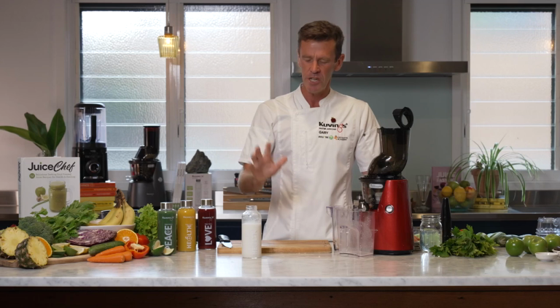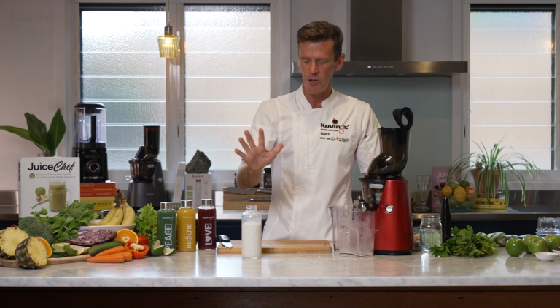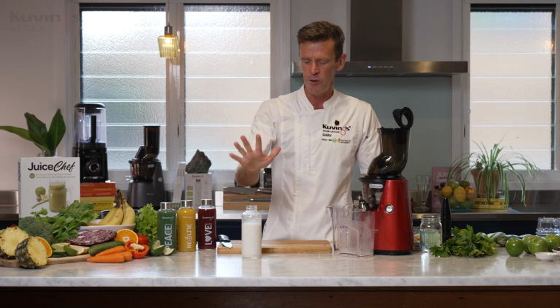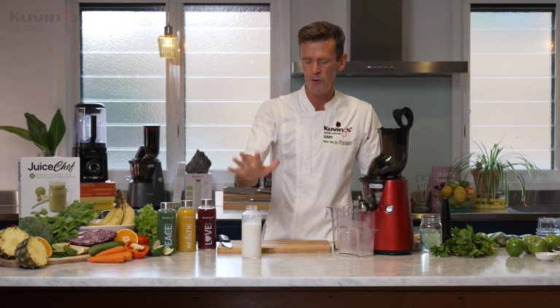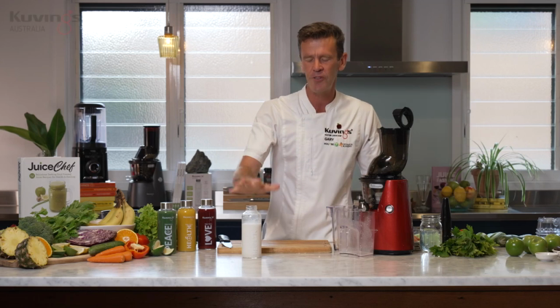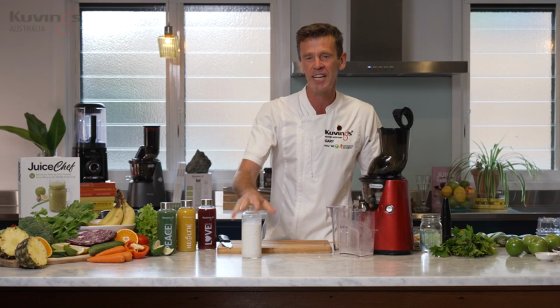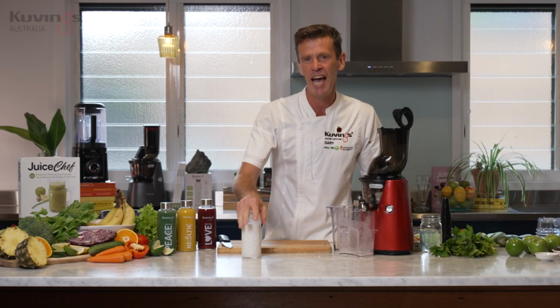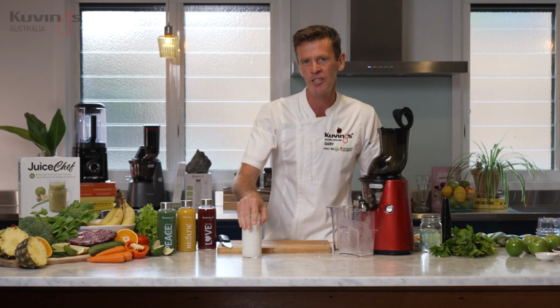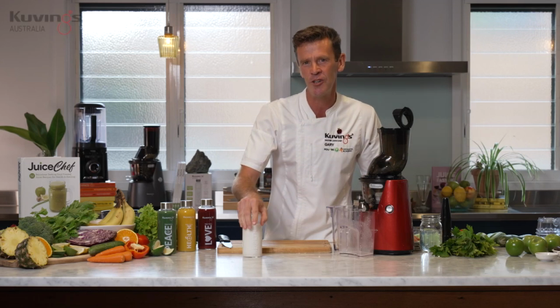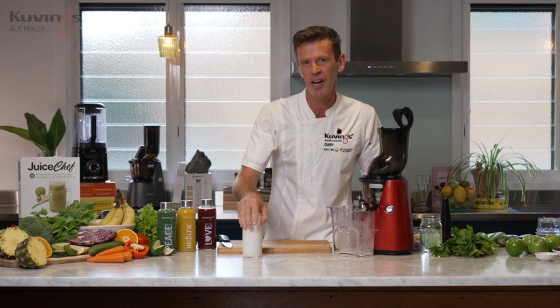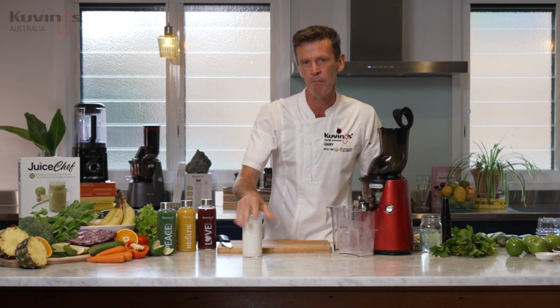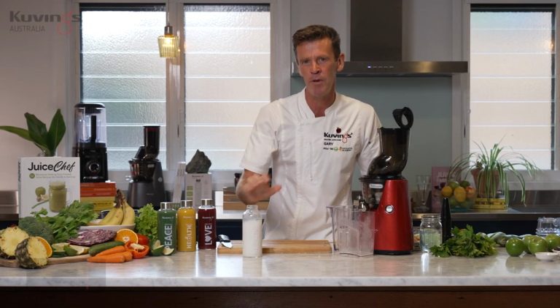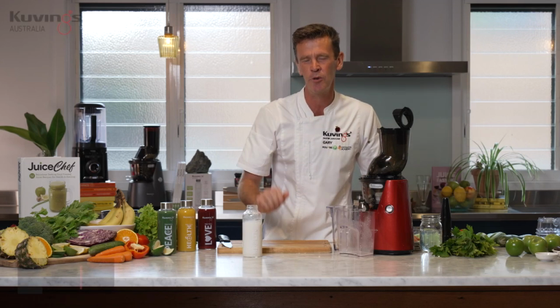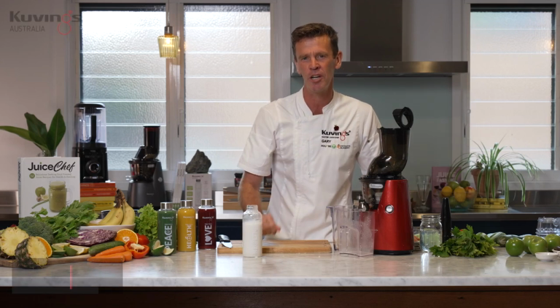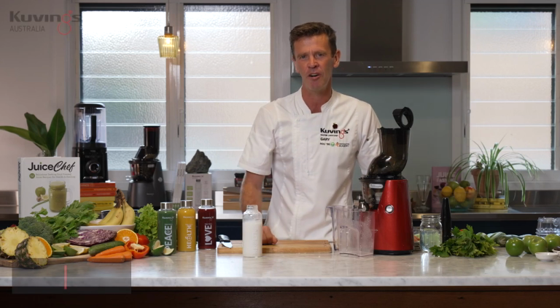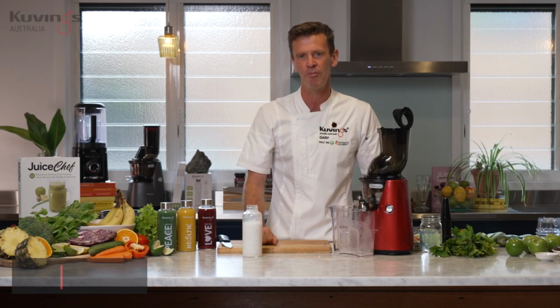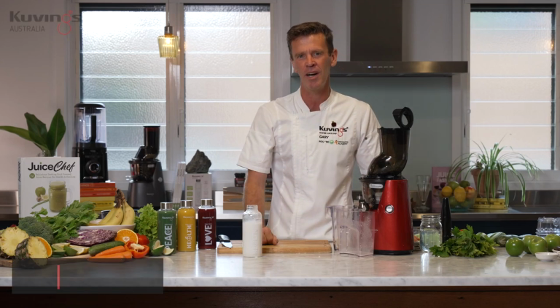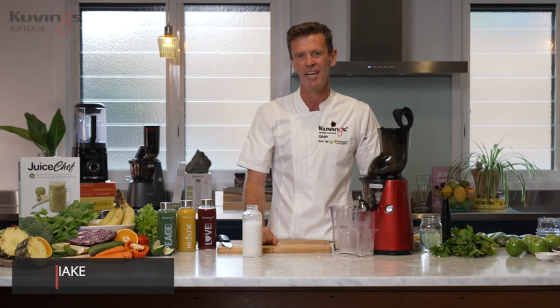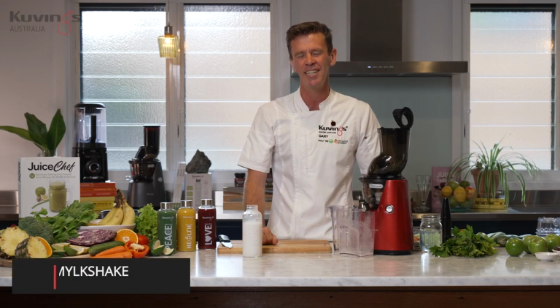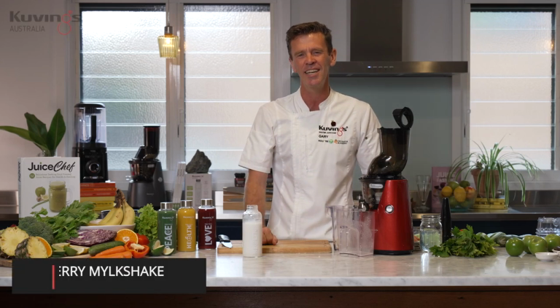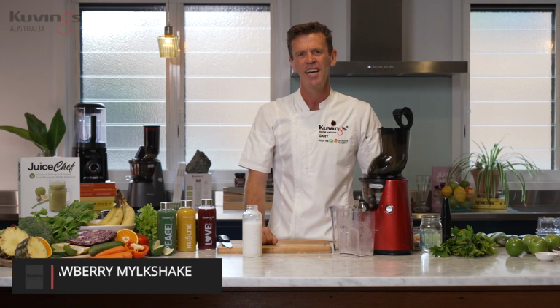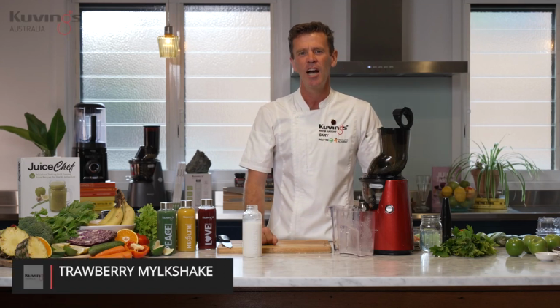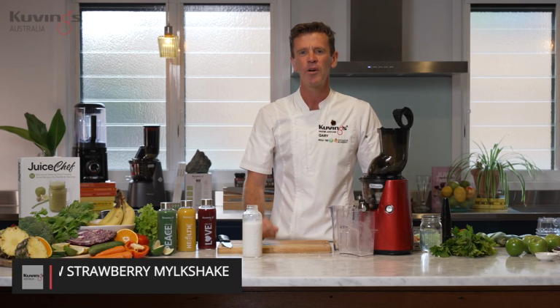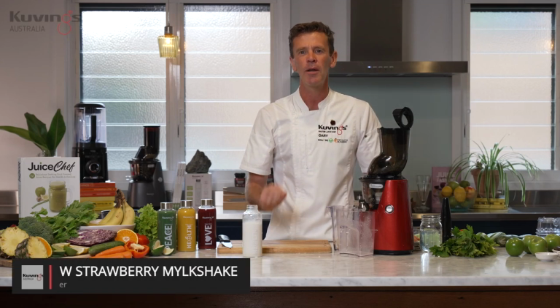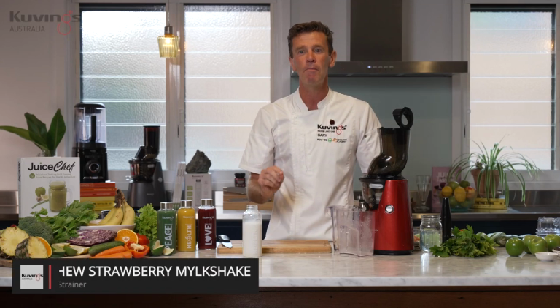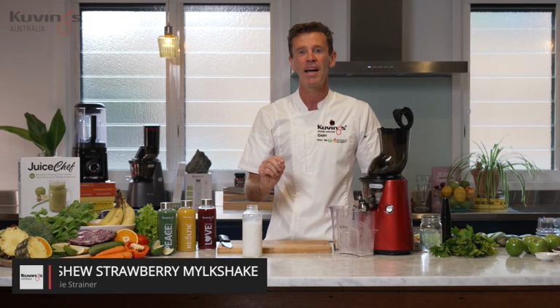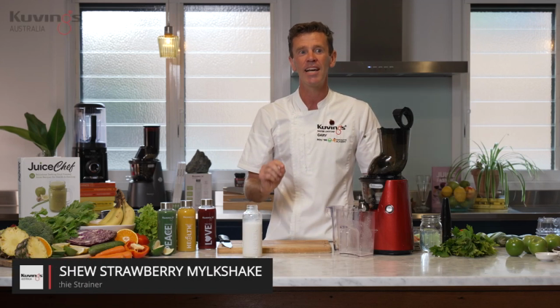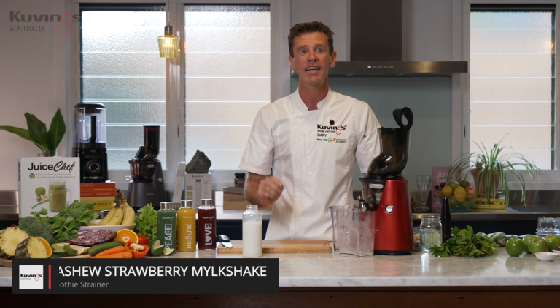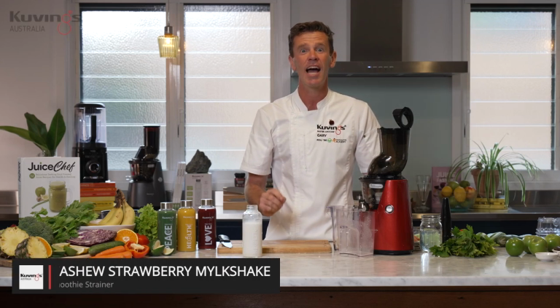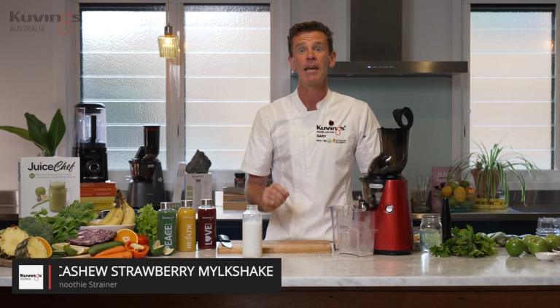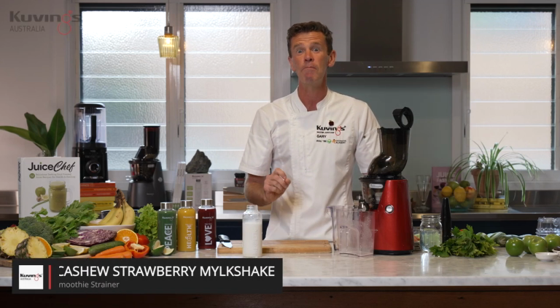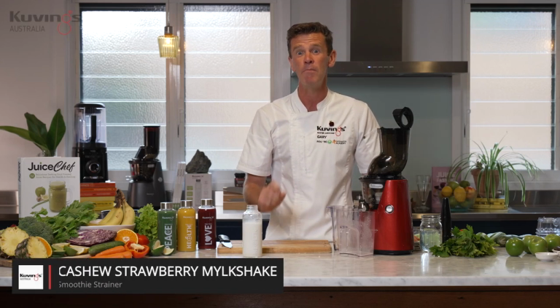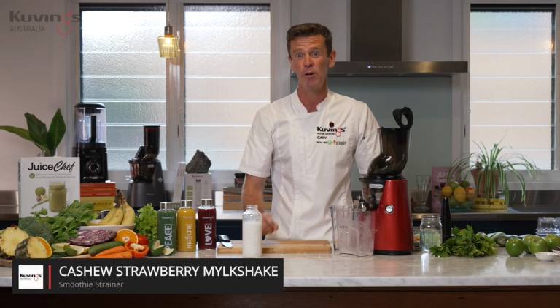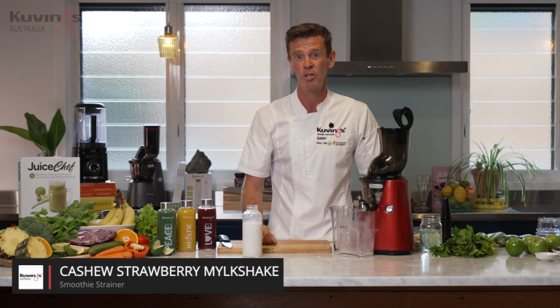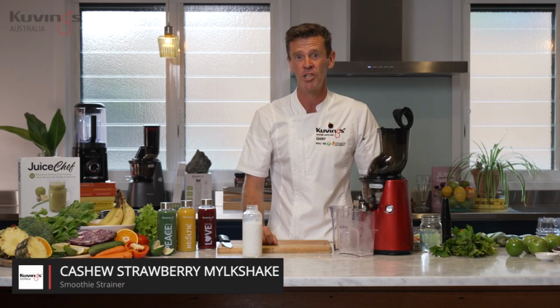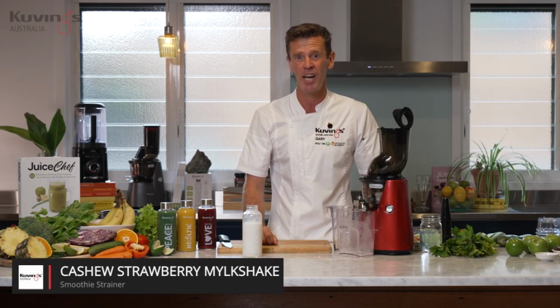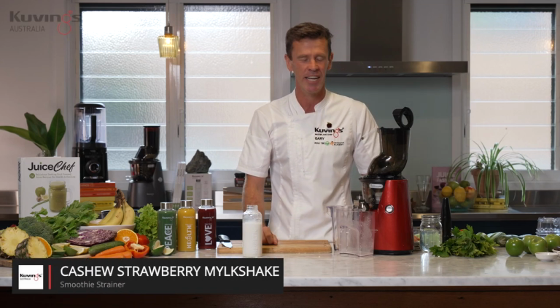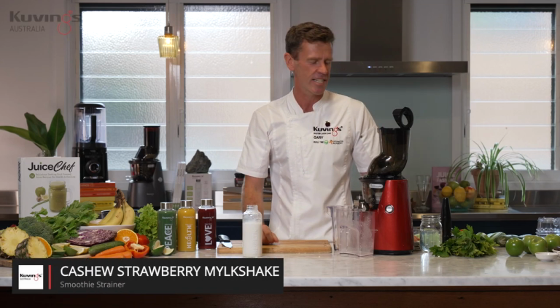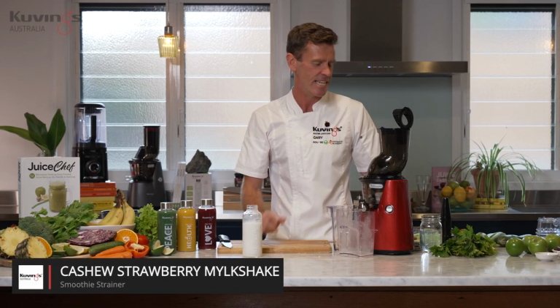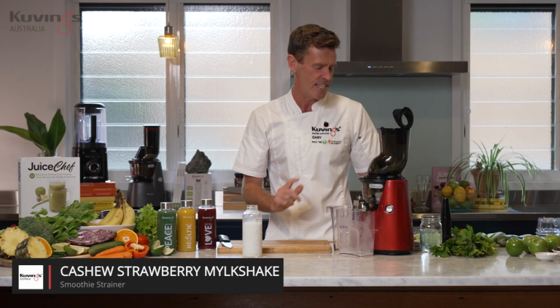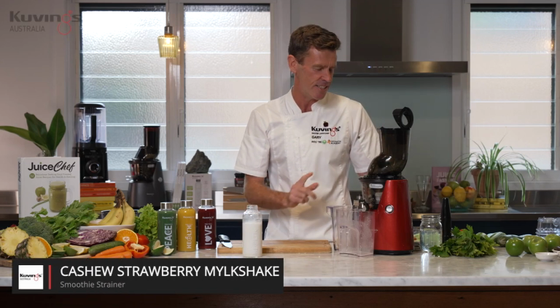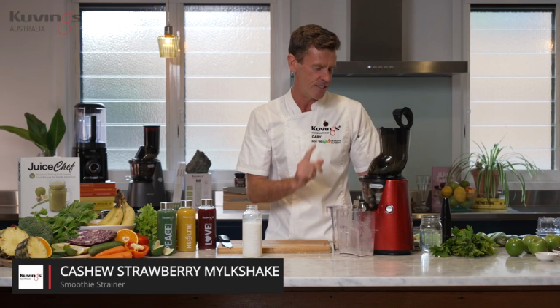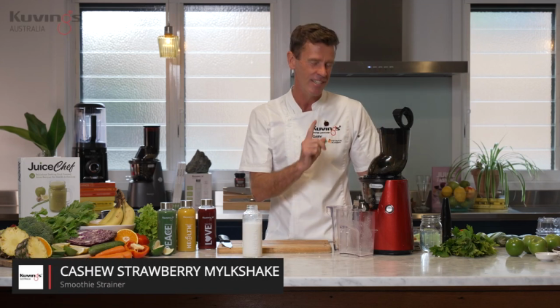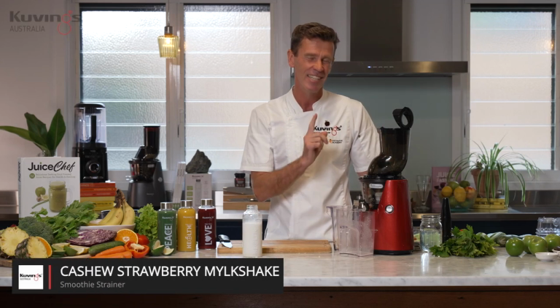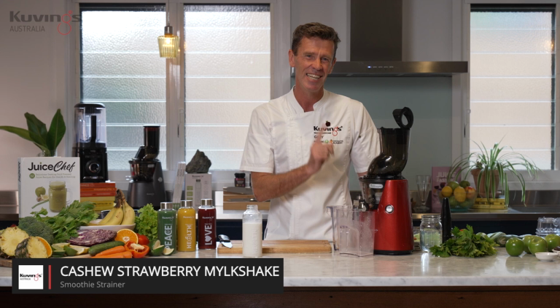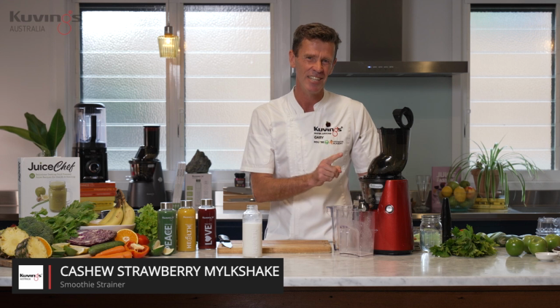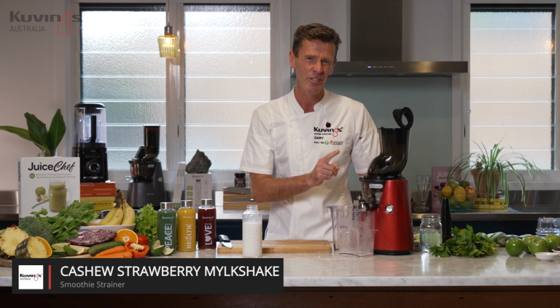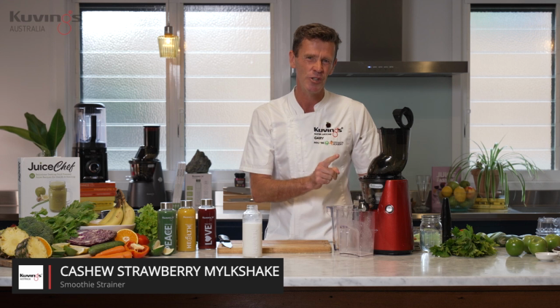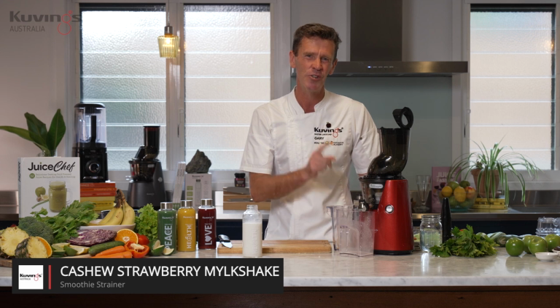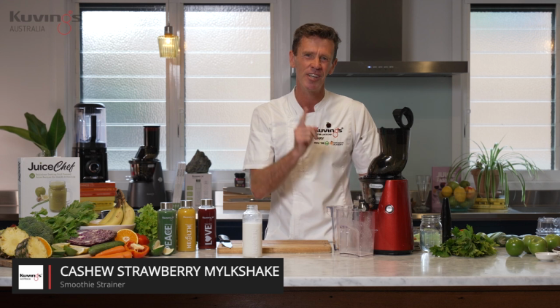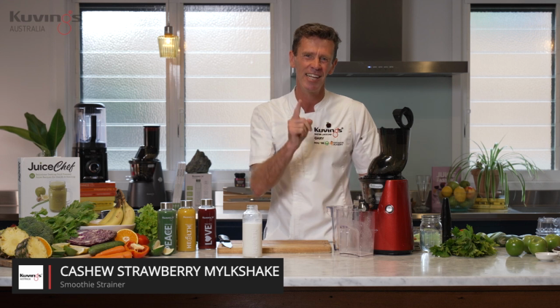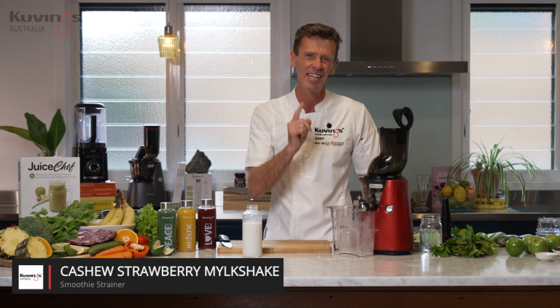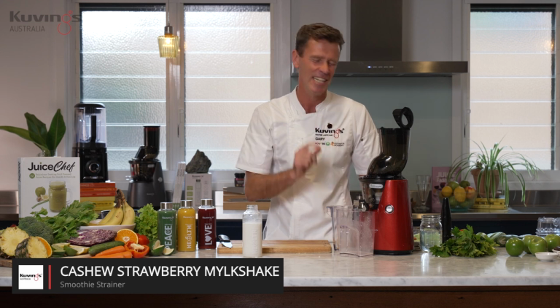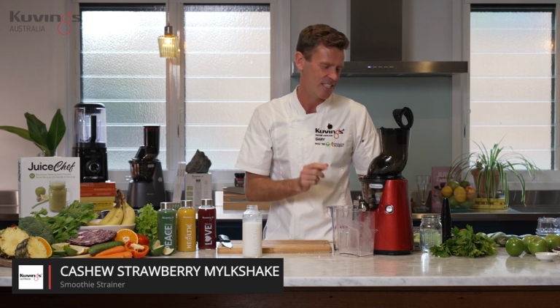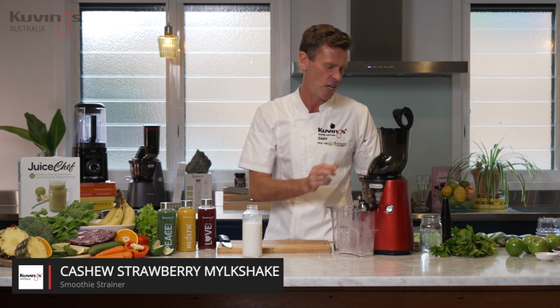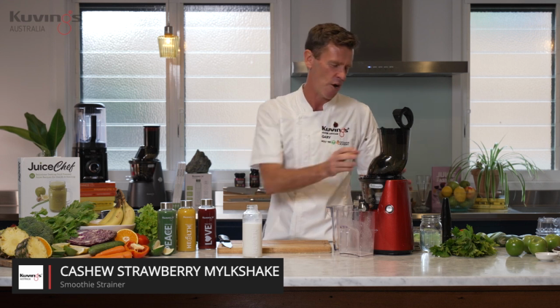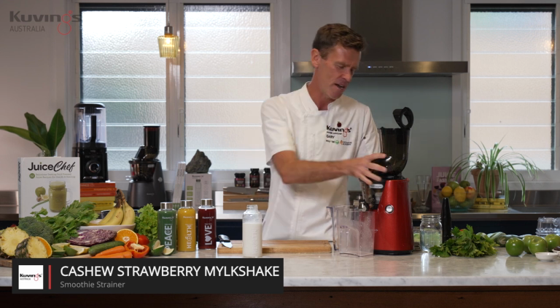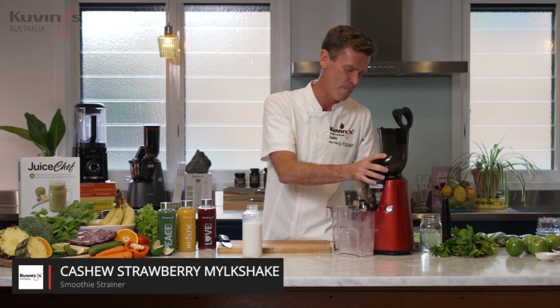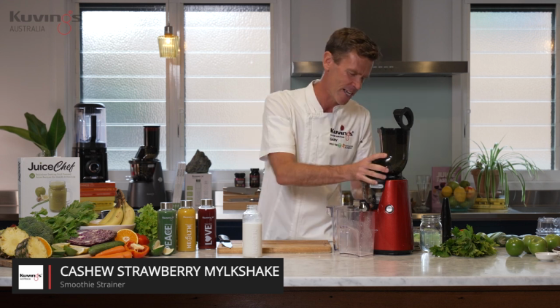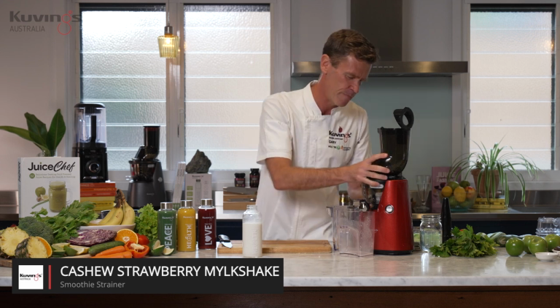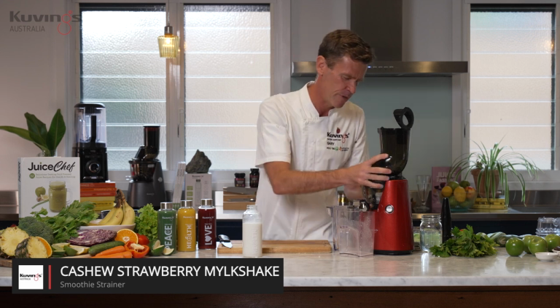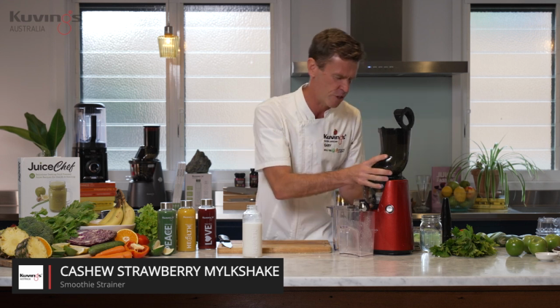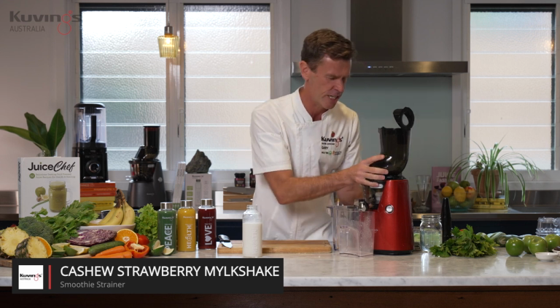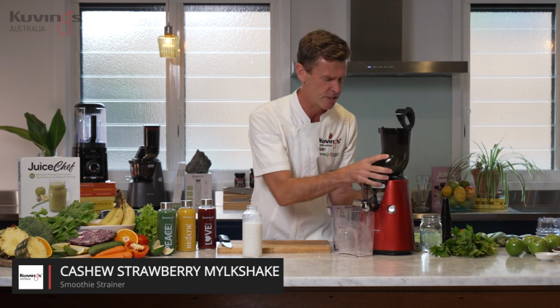I want to use the cashew nut milk that I've made and we're going to make a milkshake in the juicer. Let's go and make a milkshake.